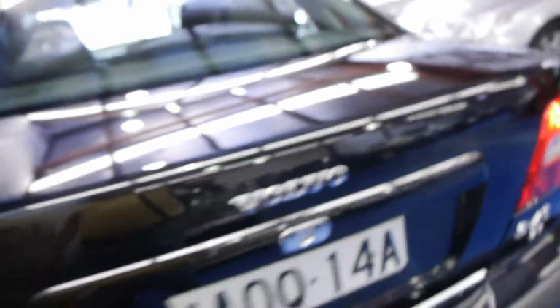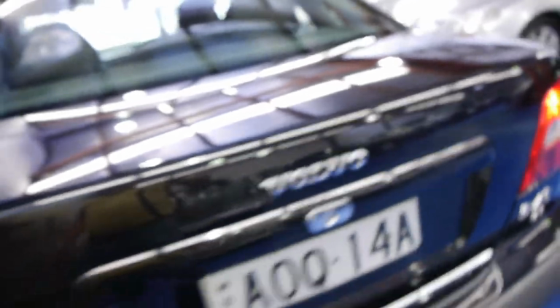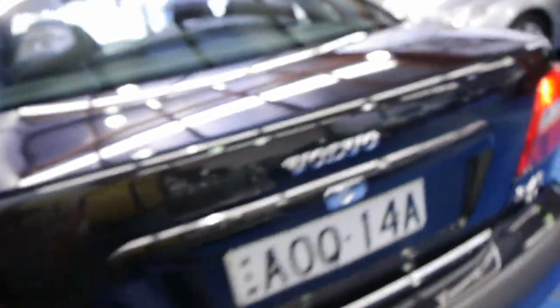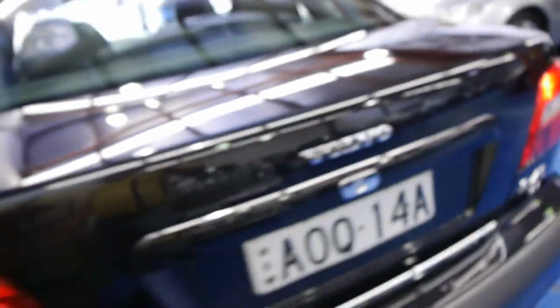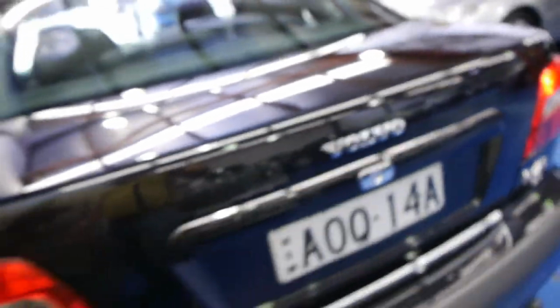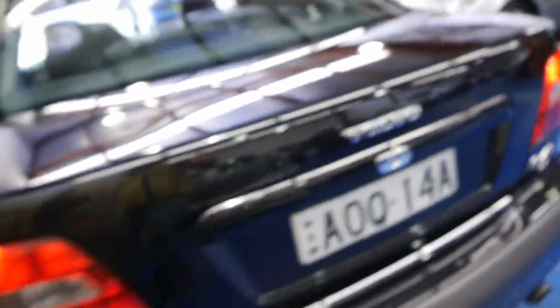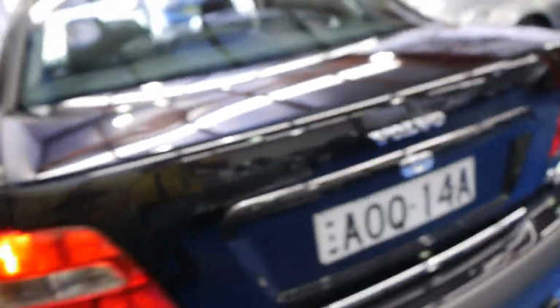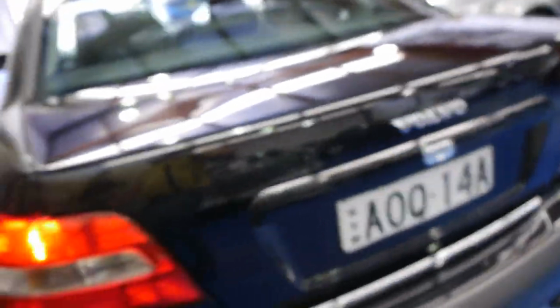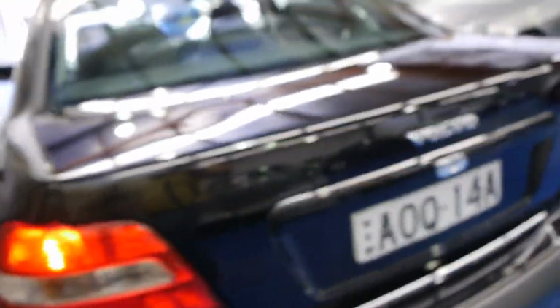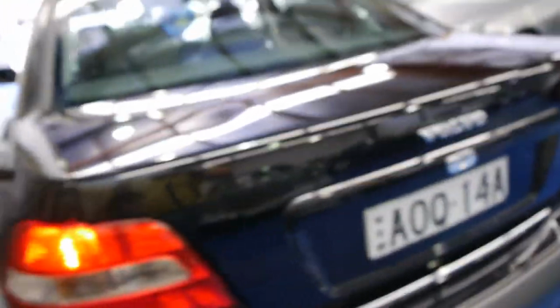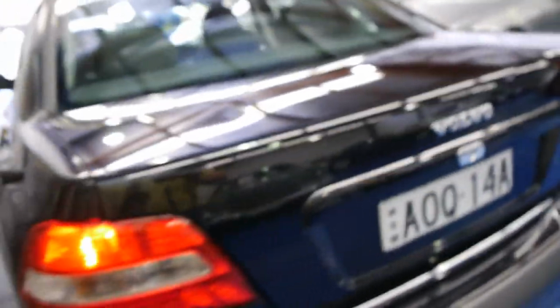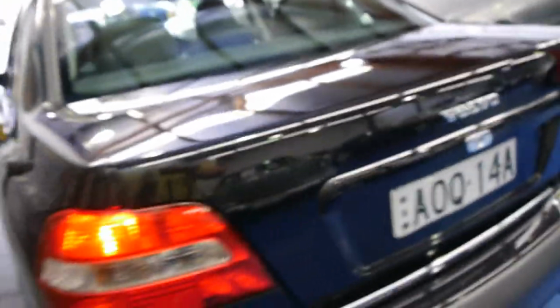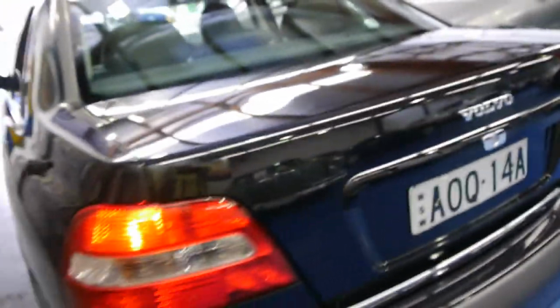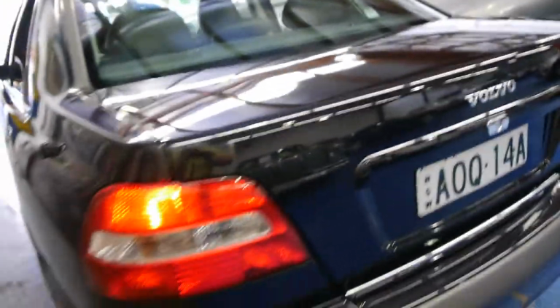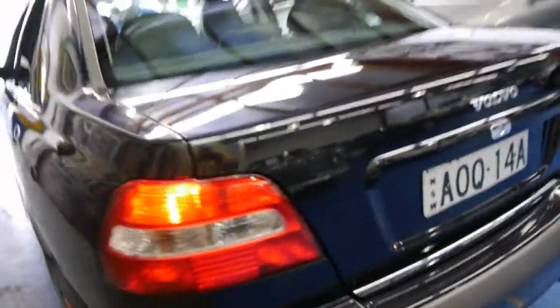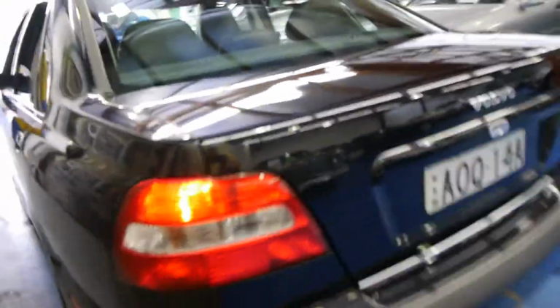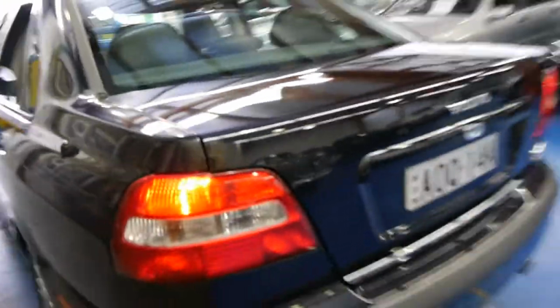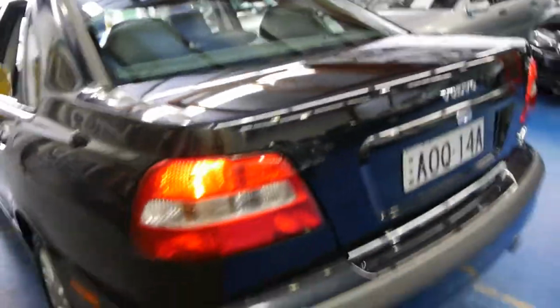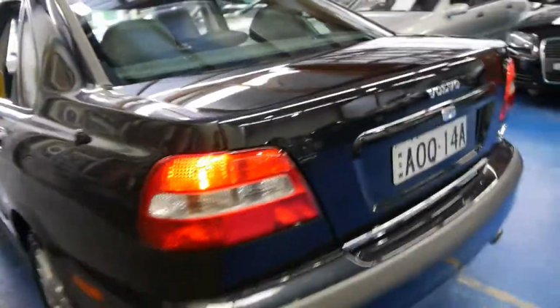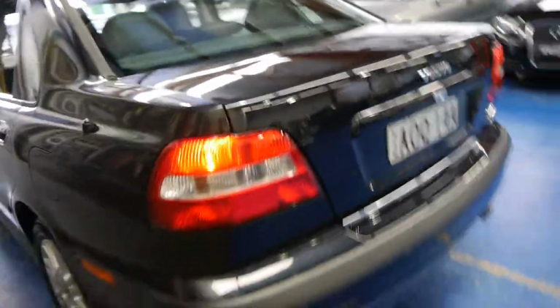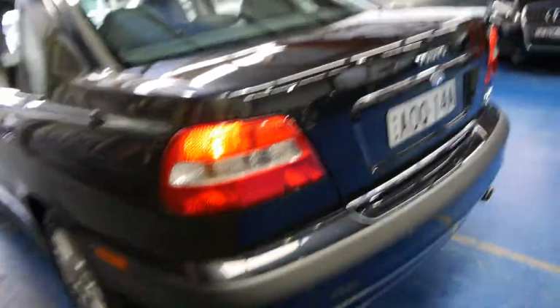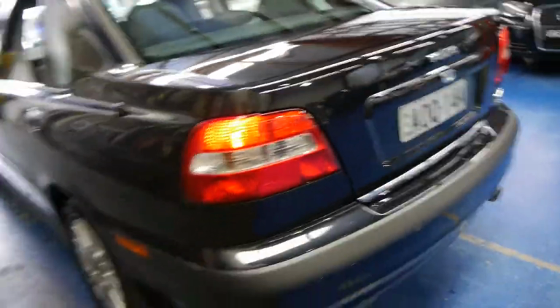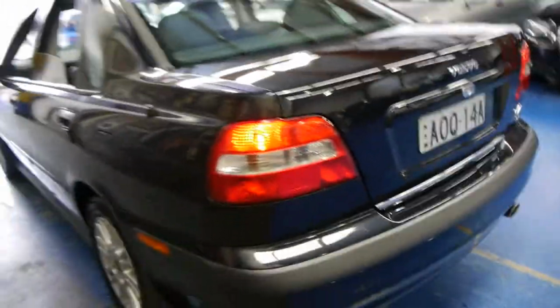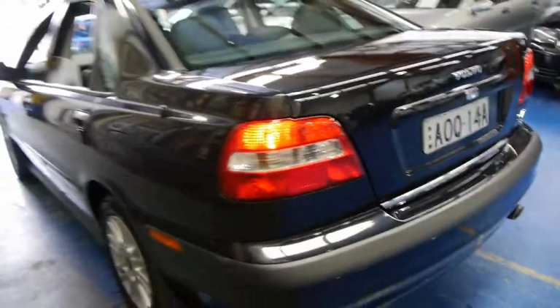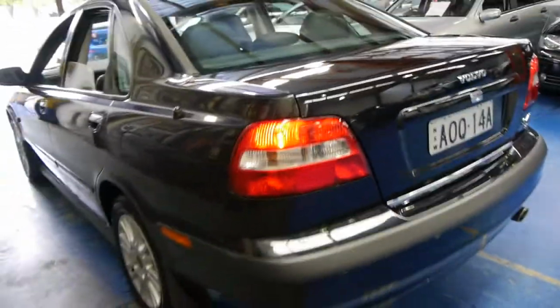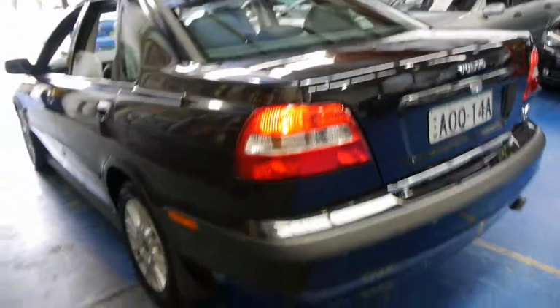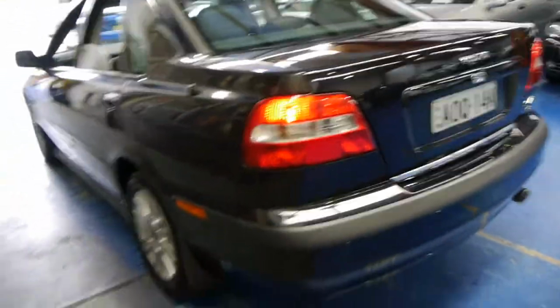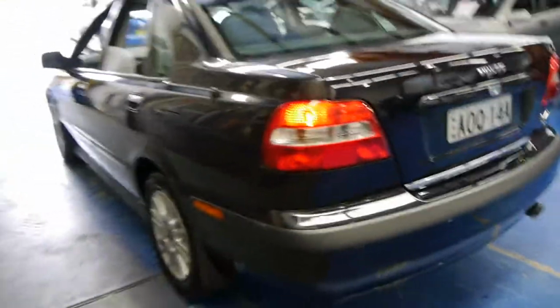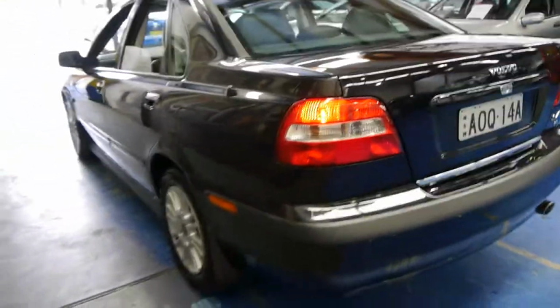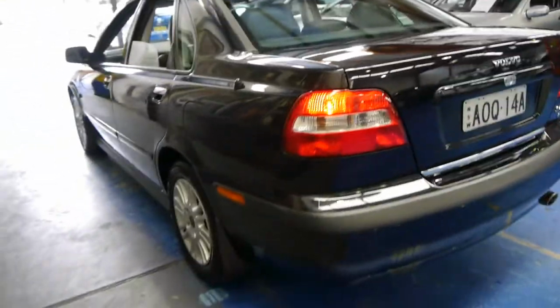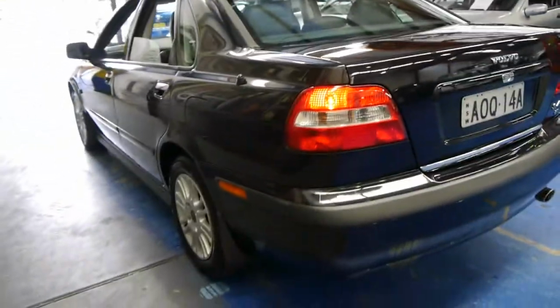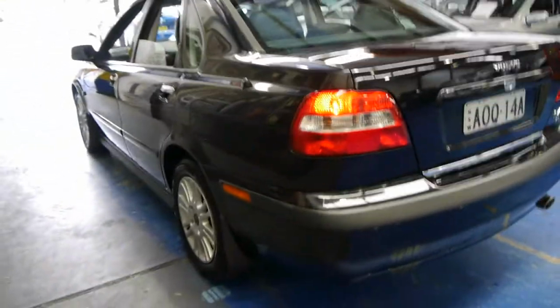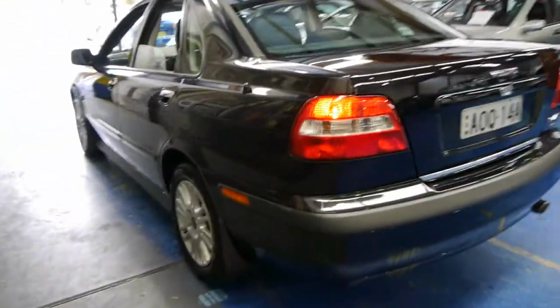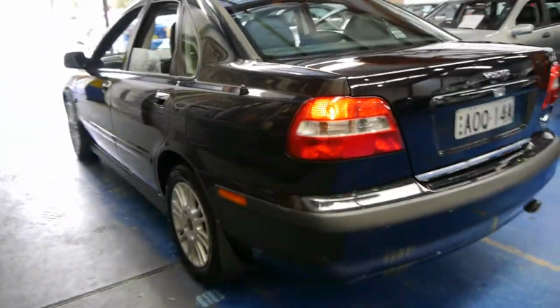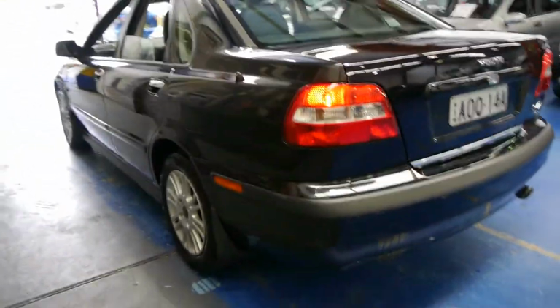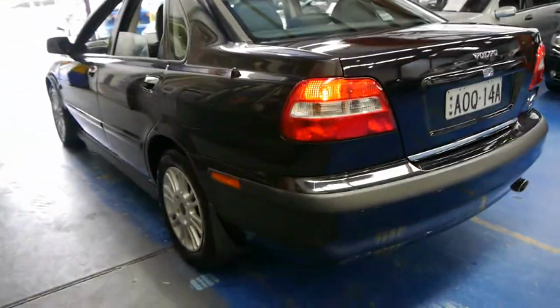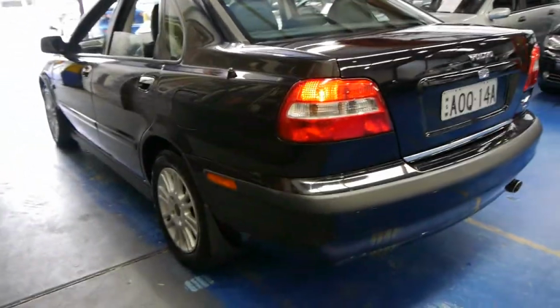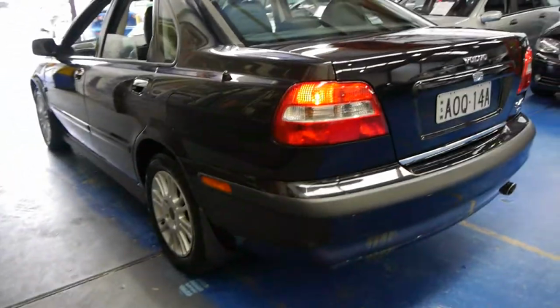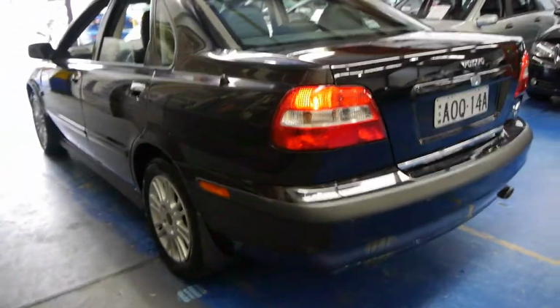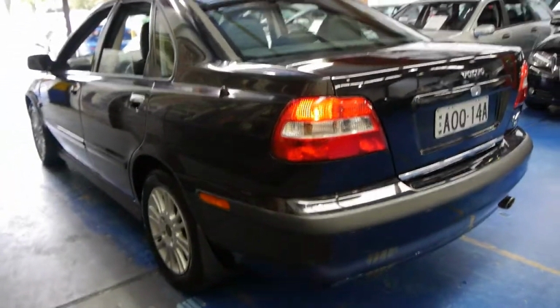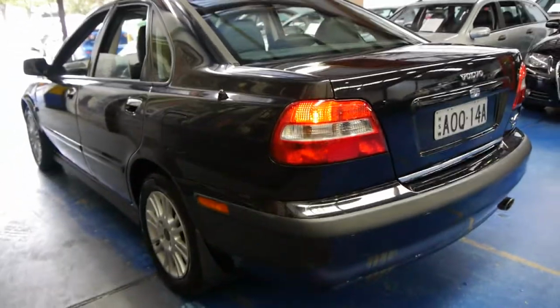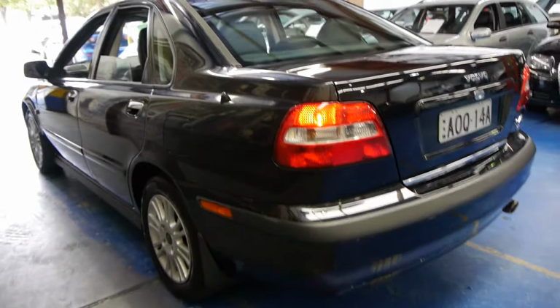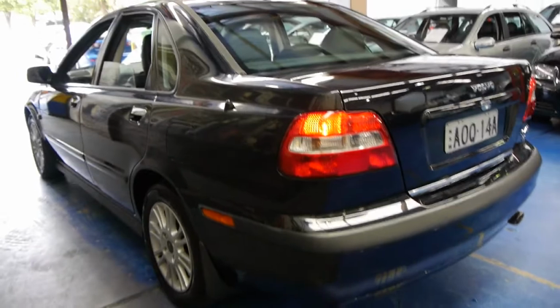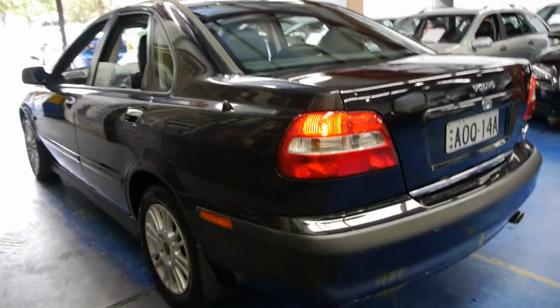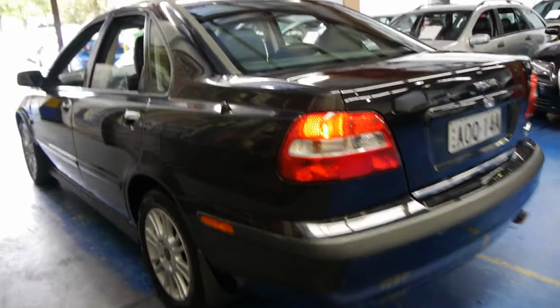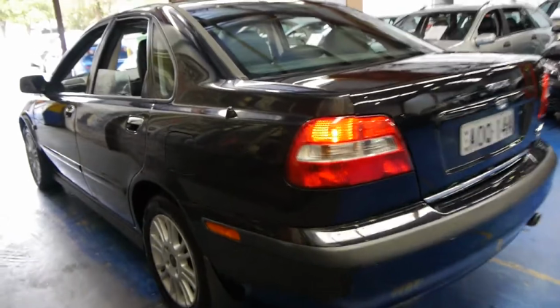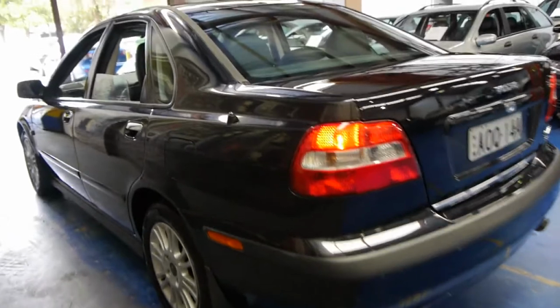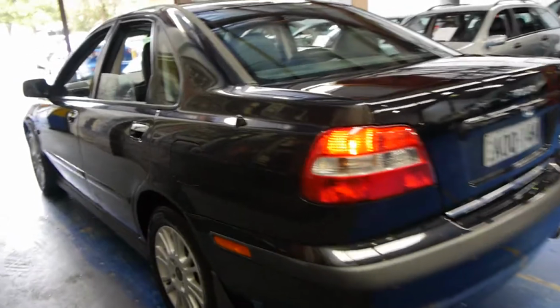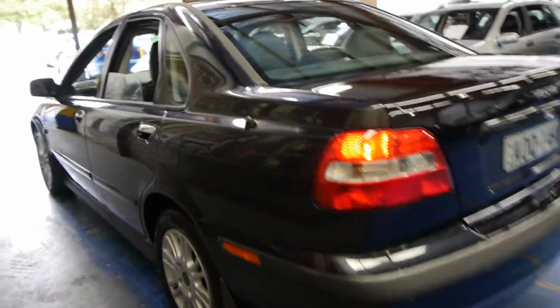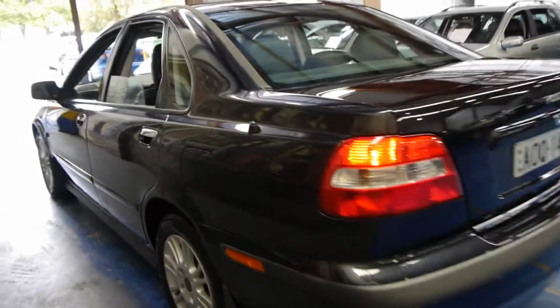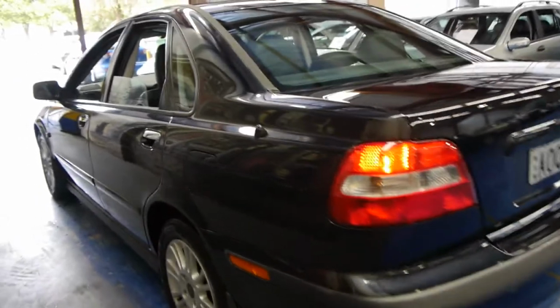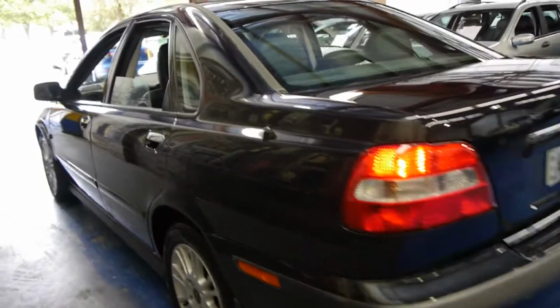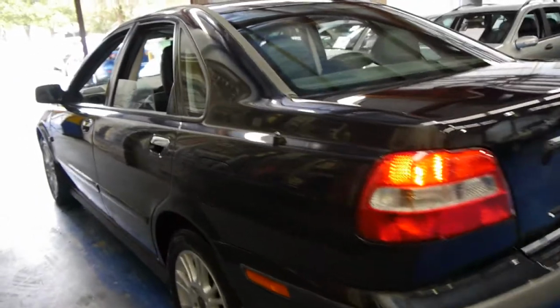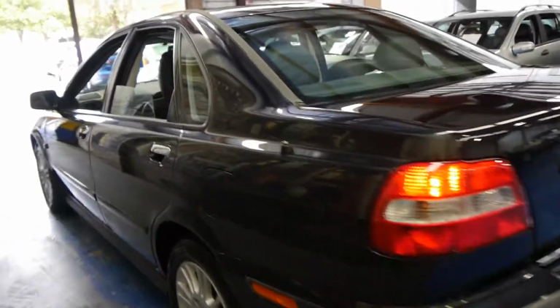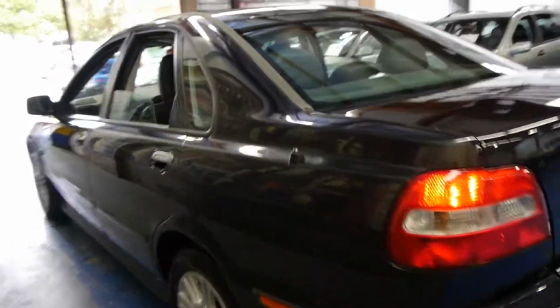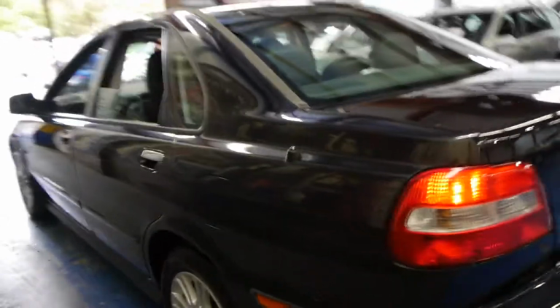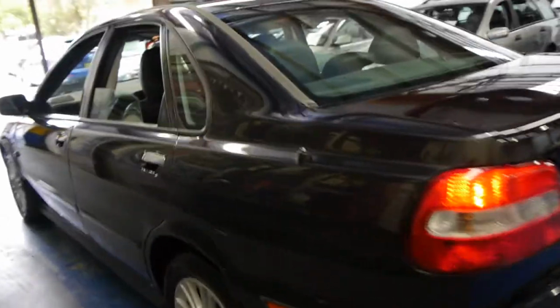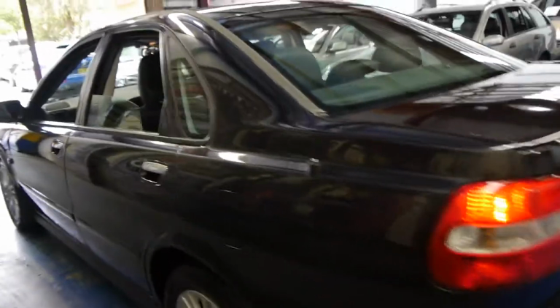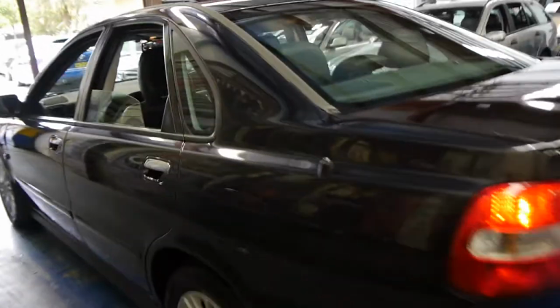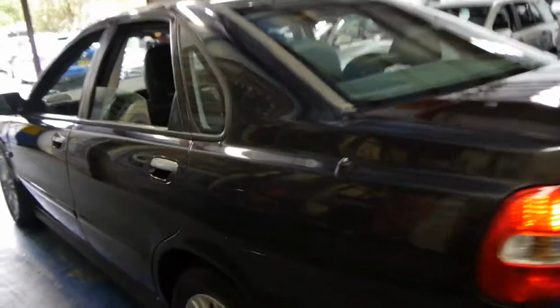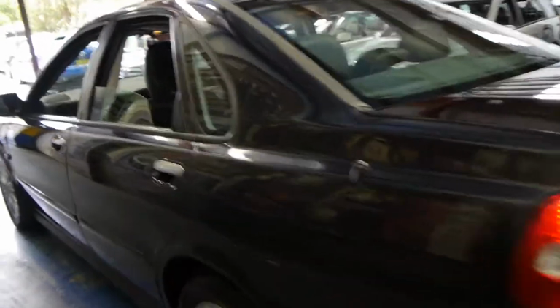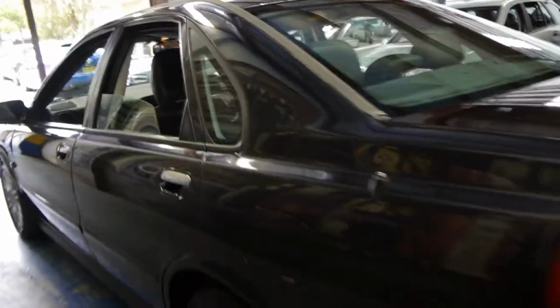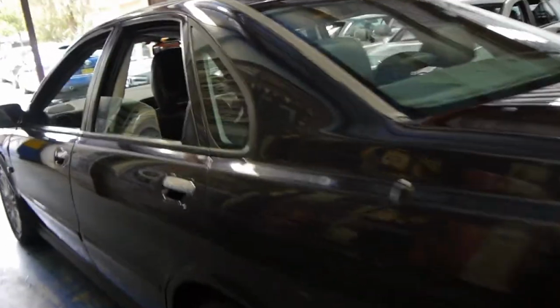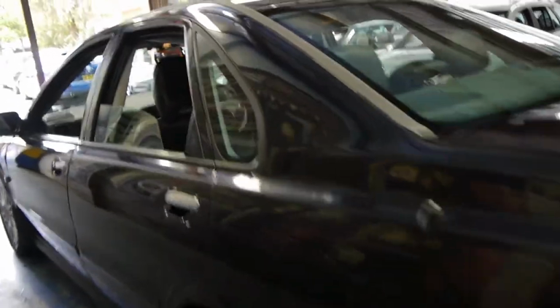When you consider what these cost new, we certainly think they're pretty good value. For a black car it certainly seems to be in pretty good condition.